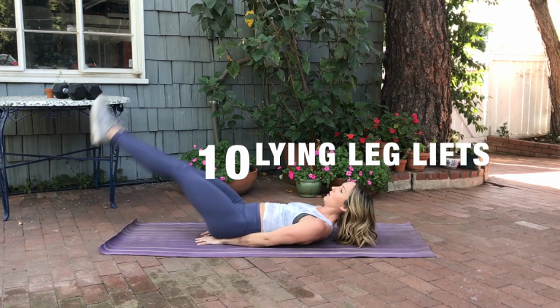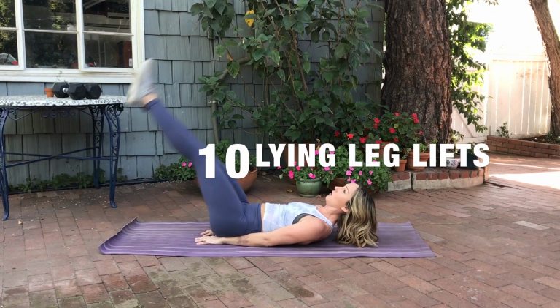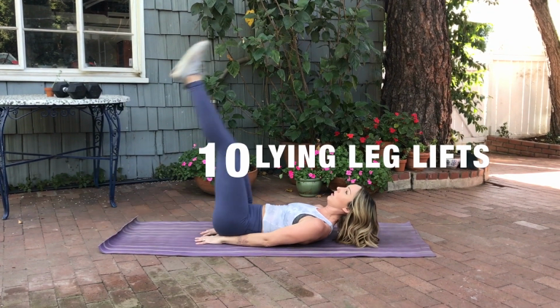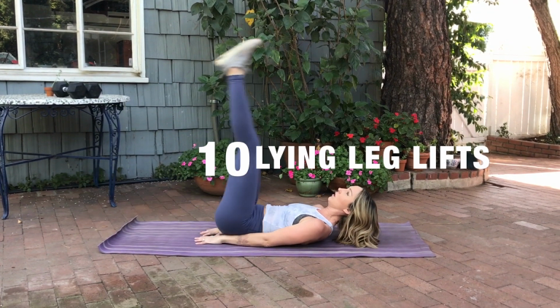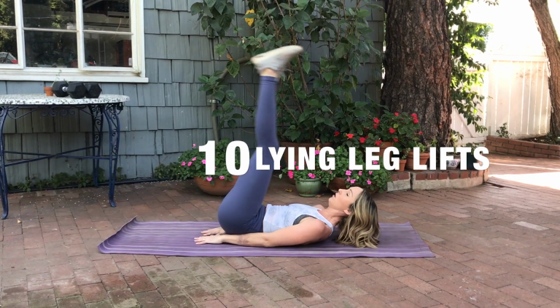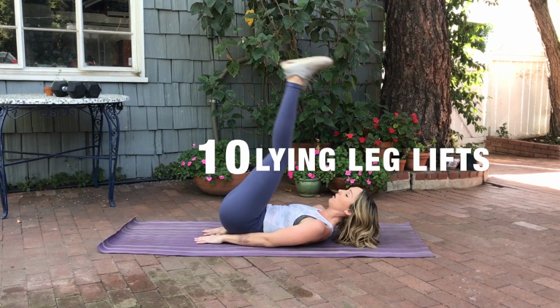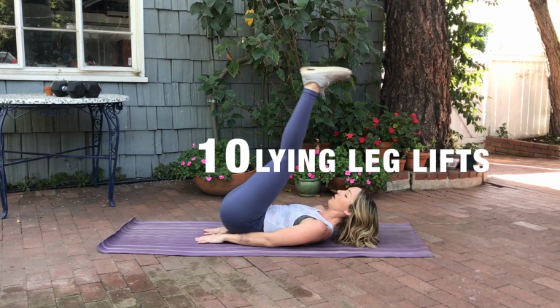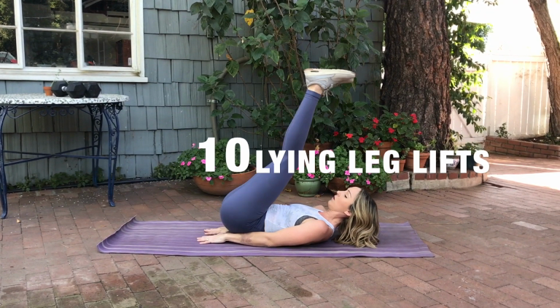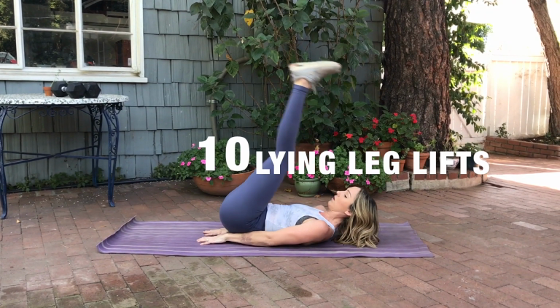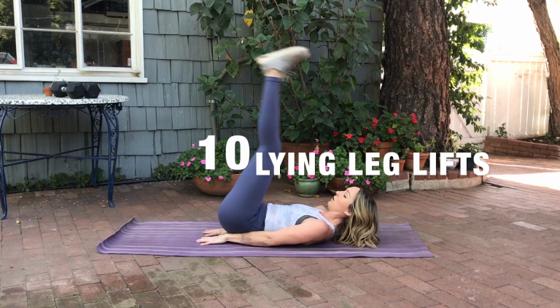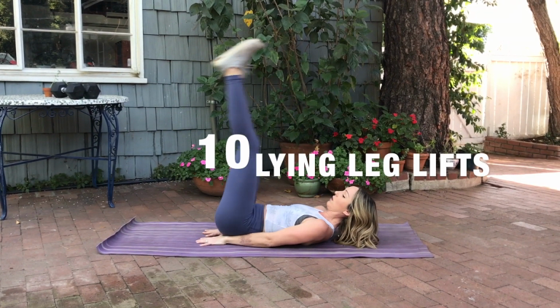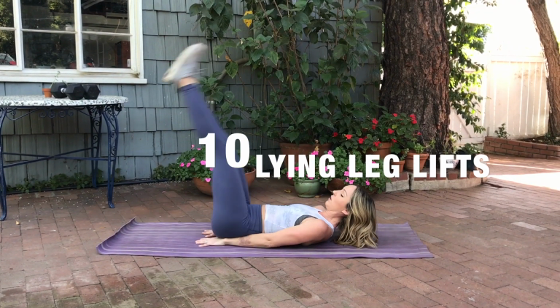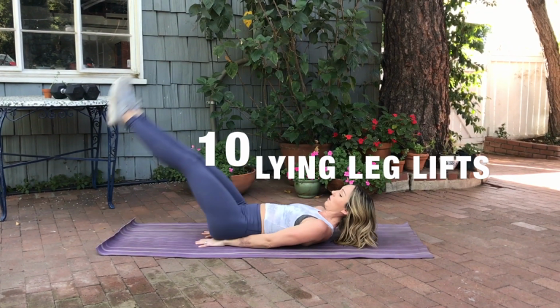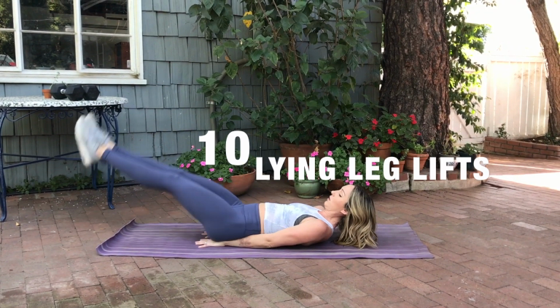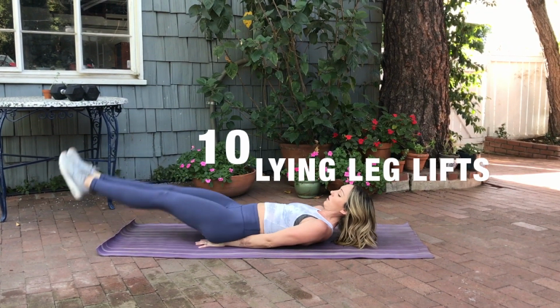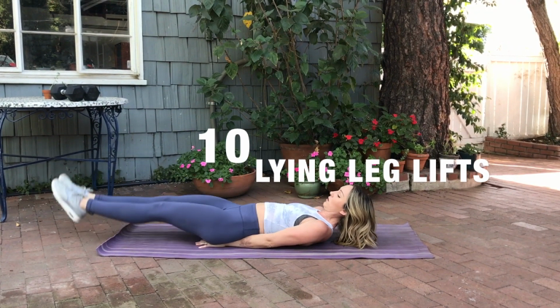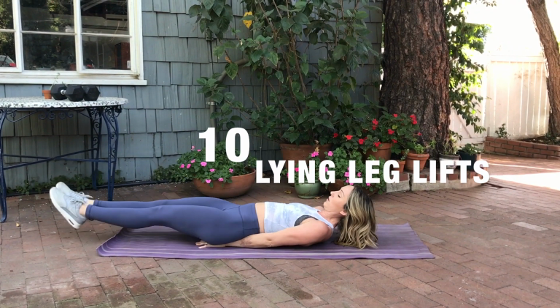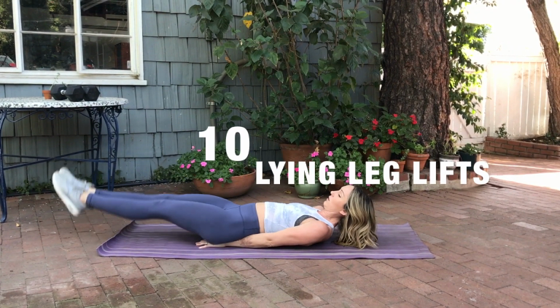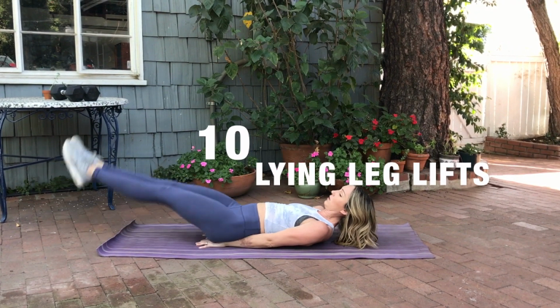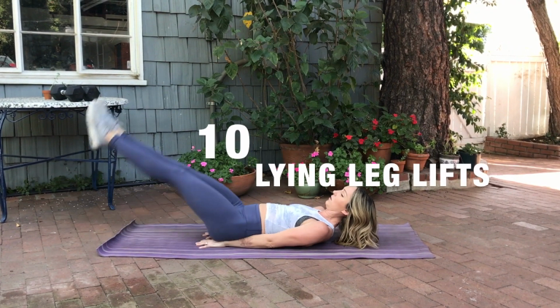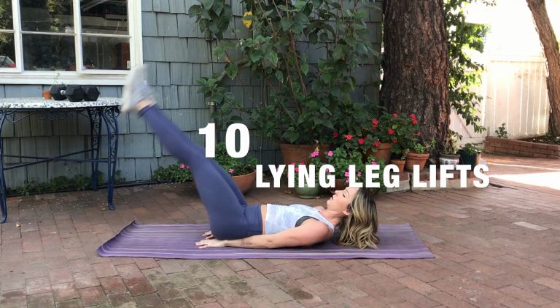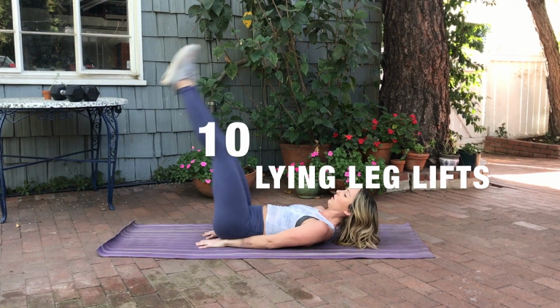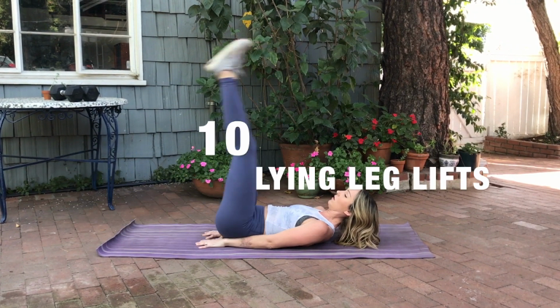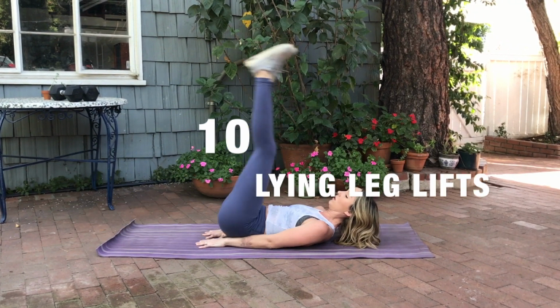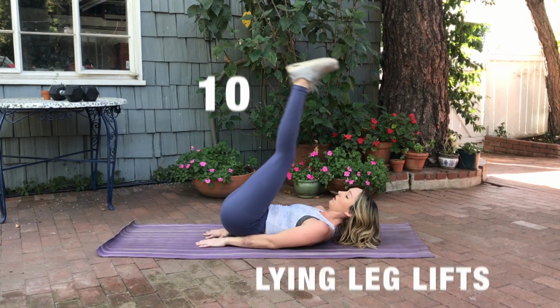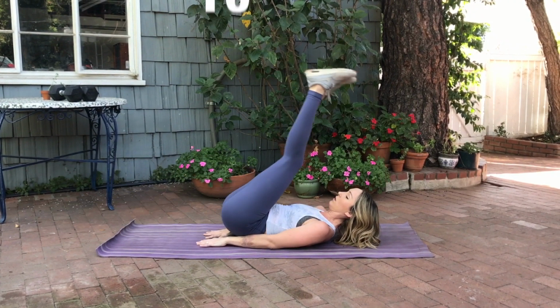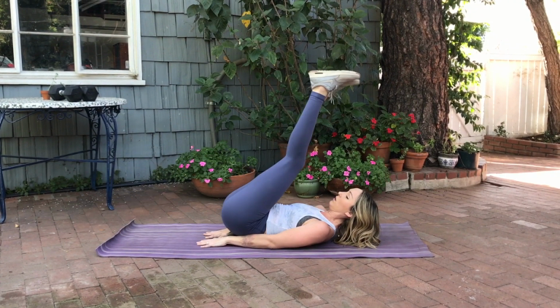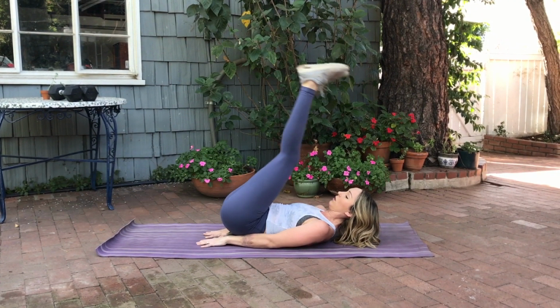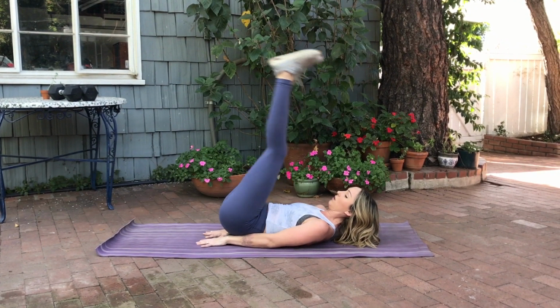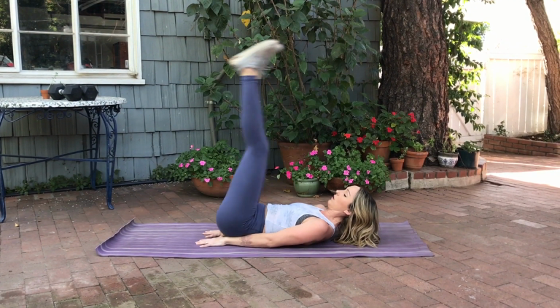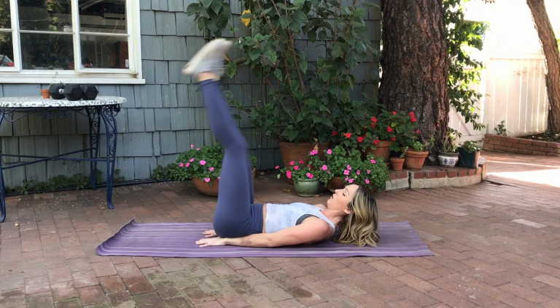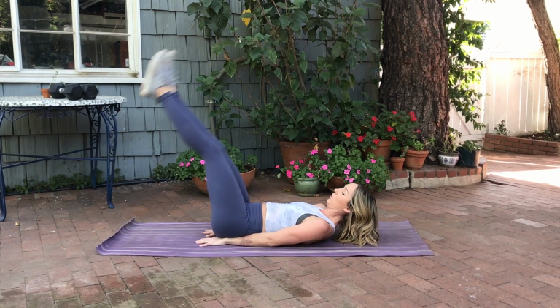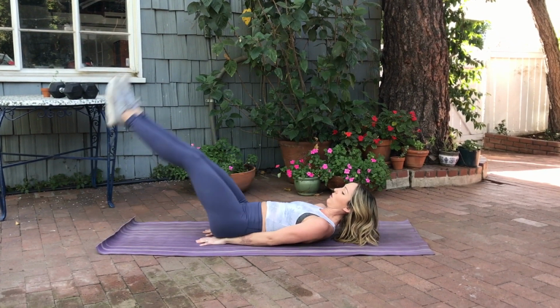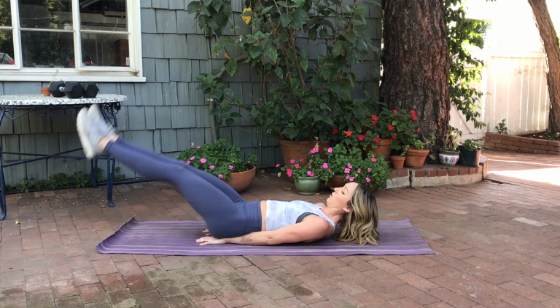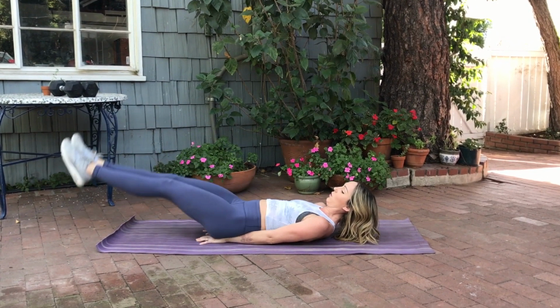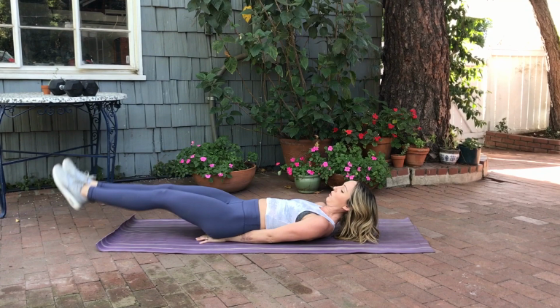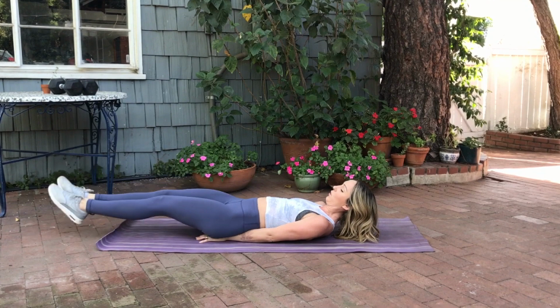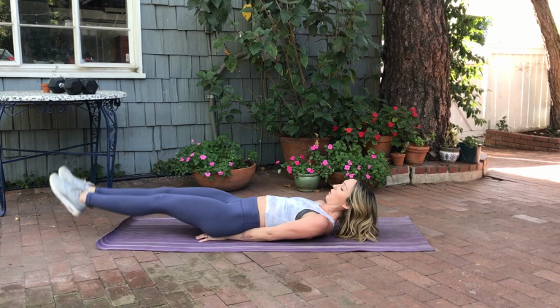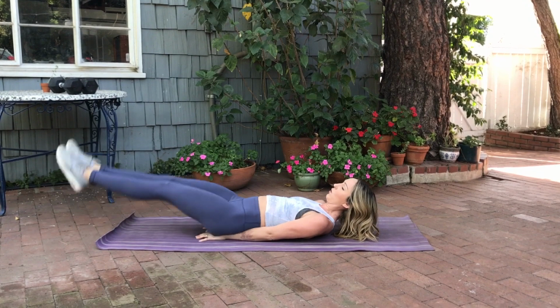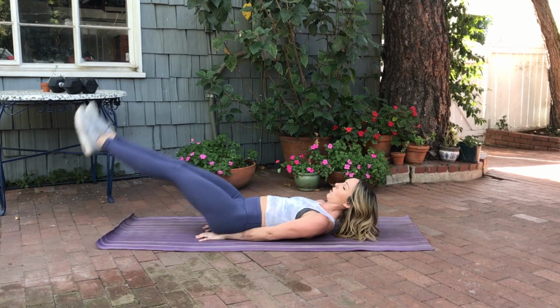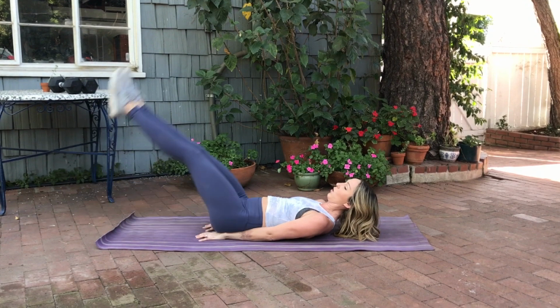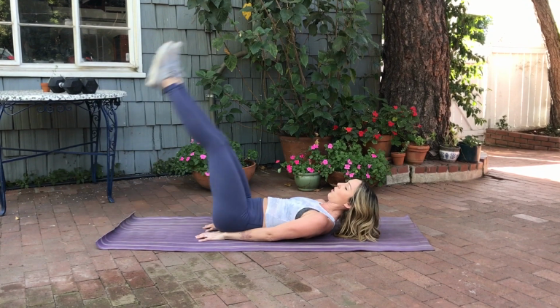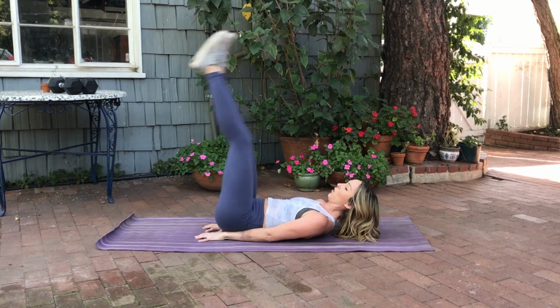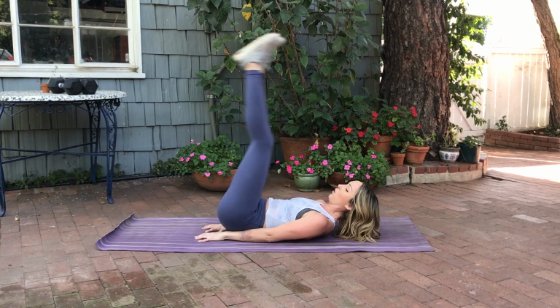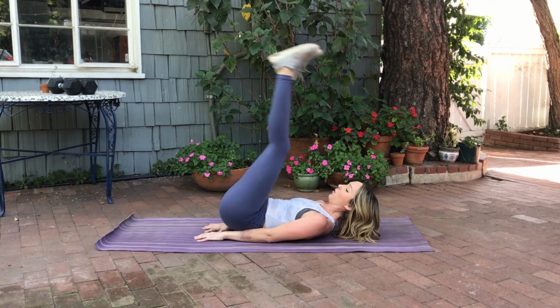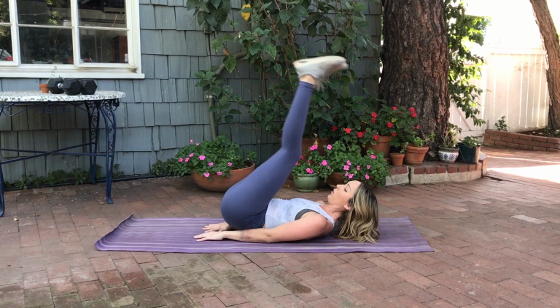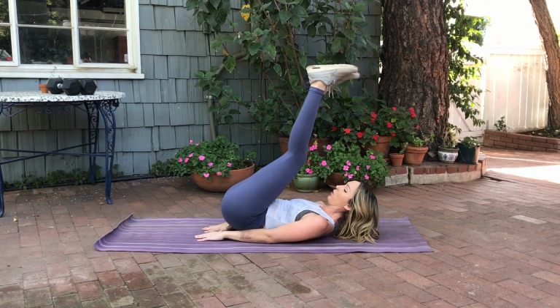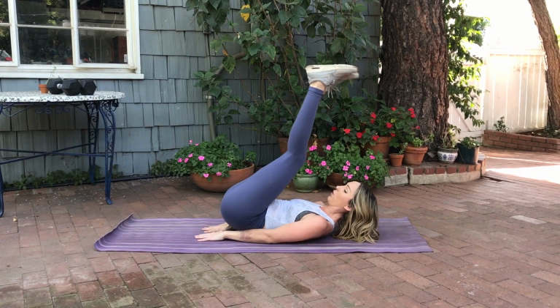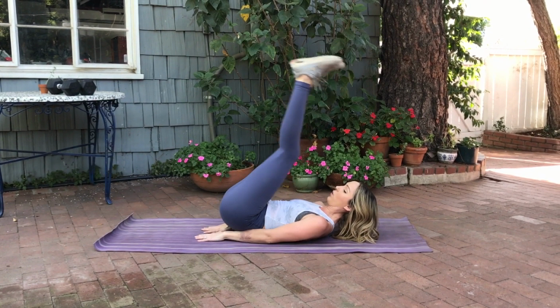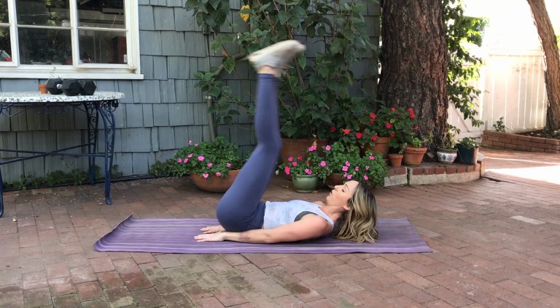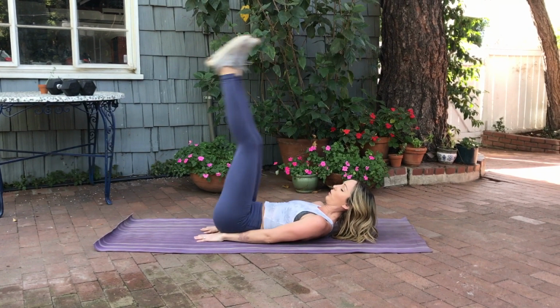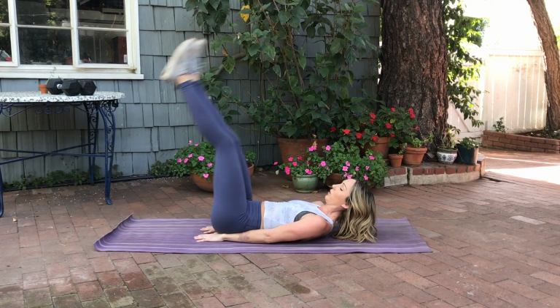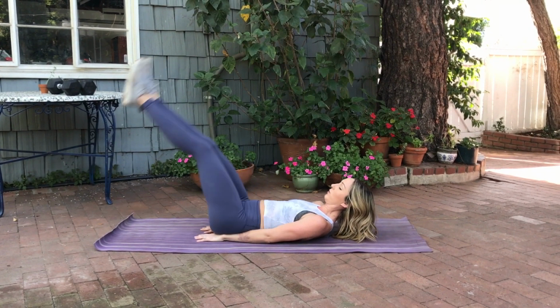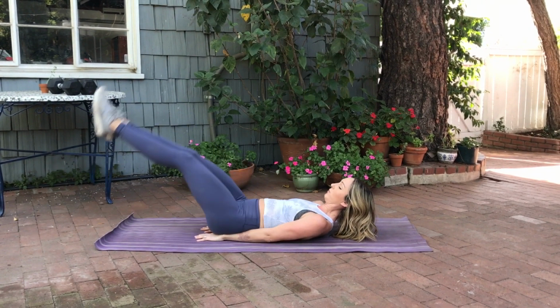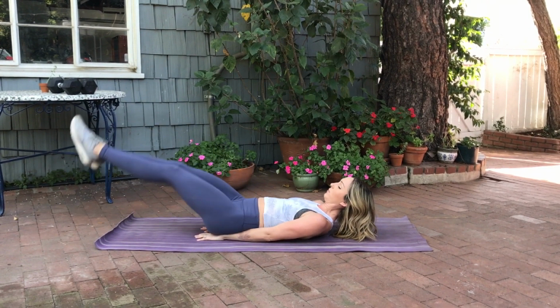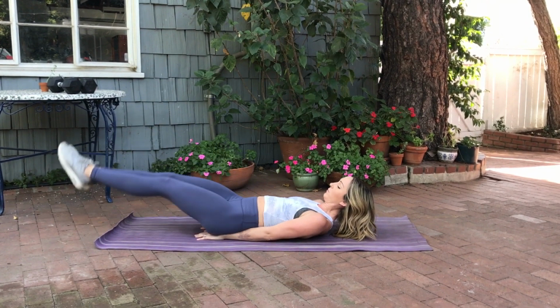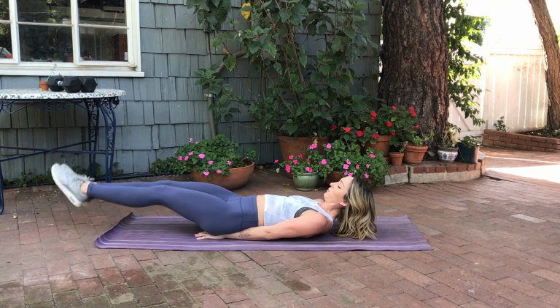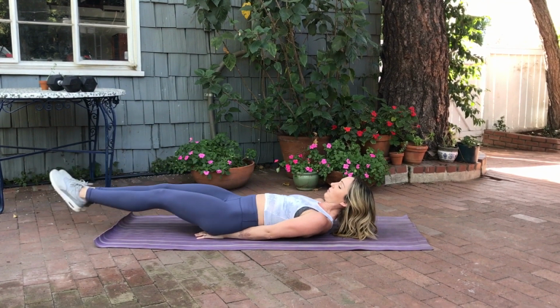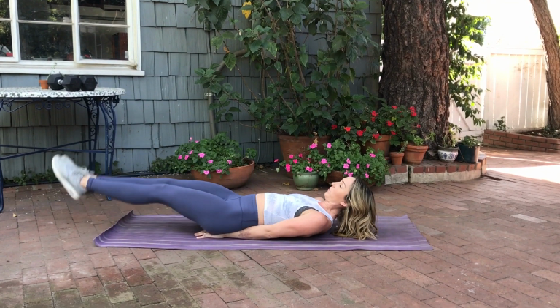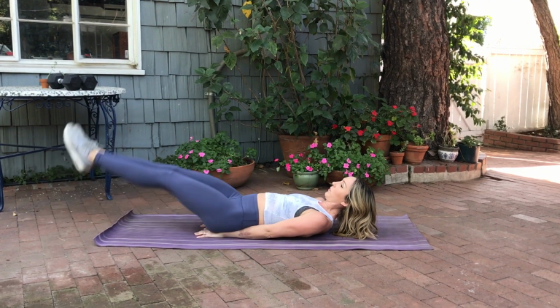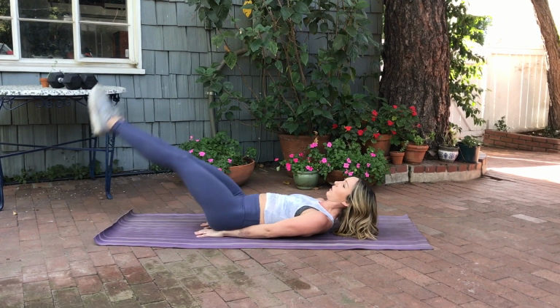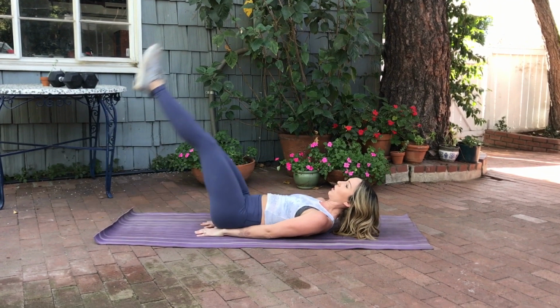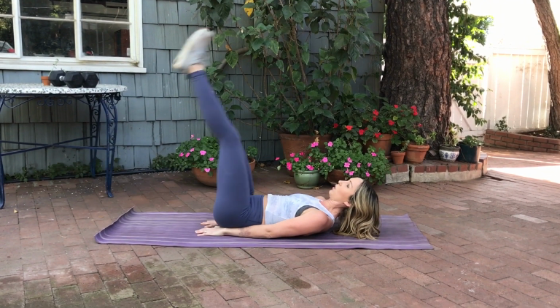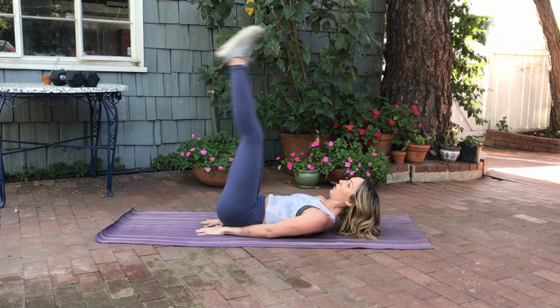Moving on to lying leg lifts, extending the legs all the way up and all the way back down, trying to keep your legs as straight as possible throughout.